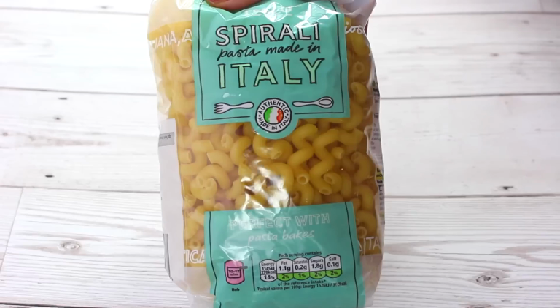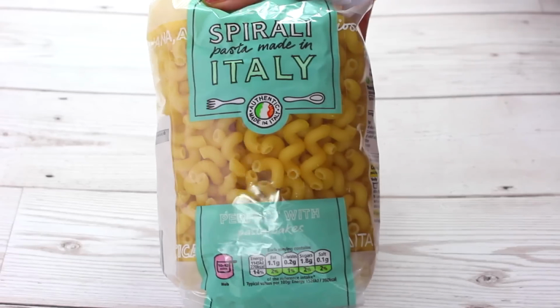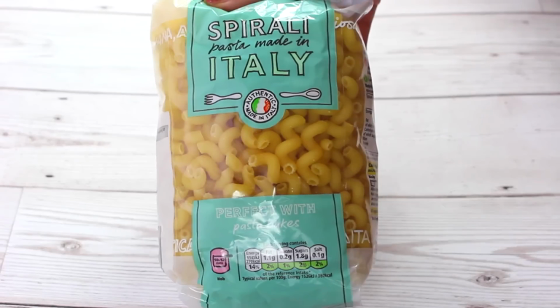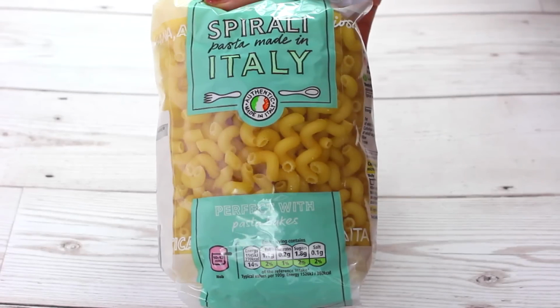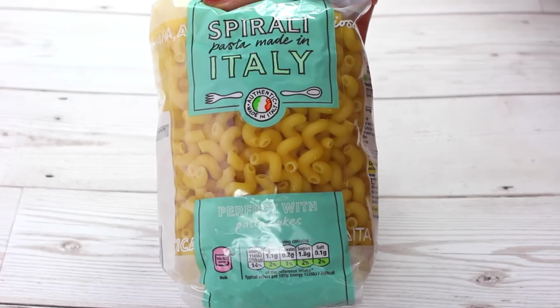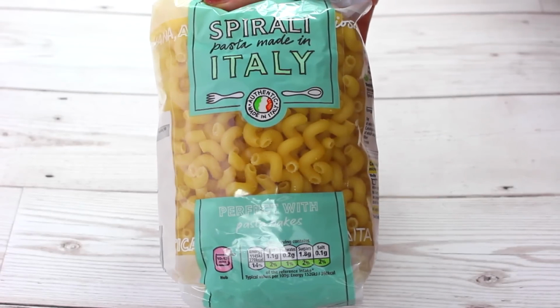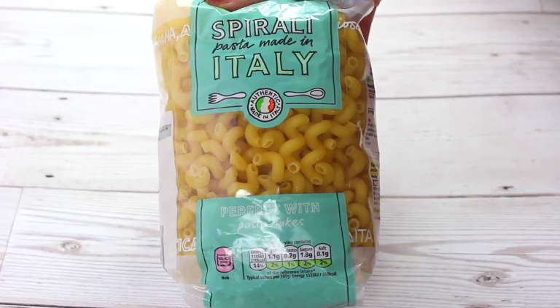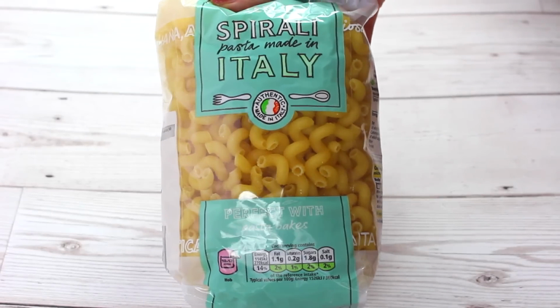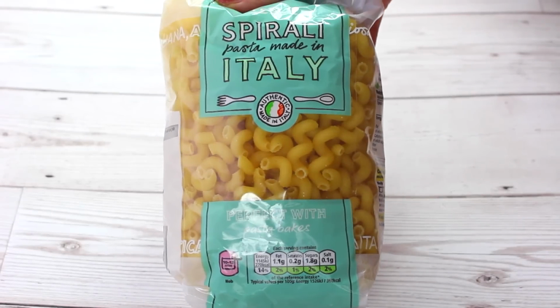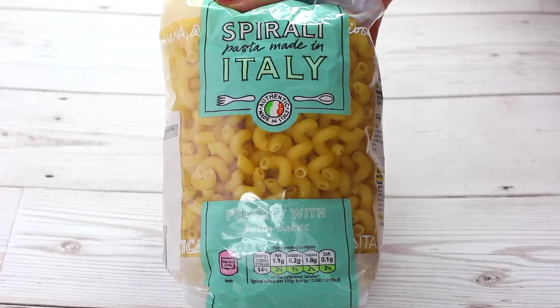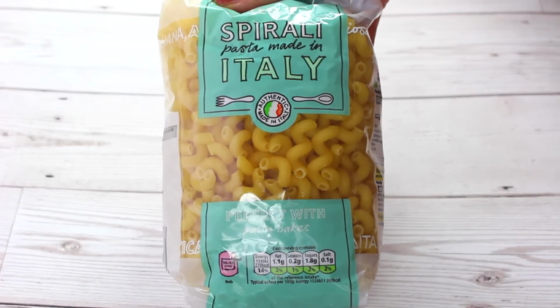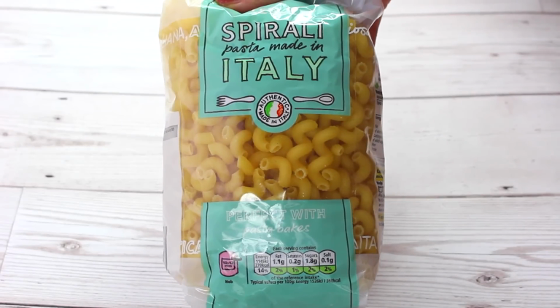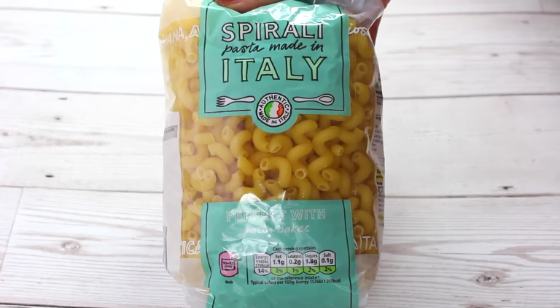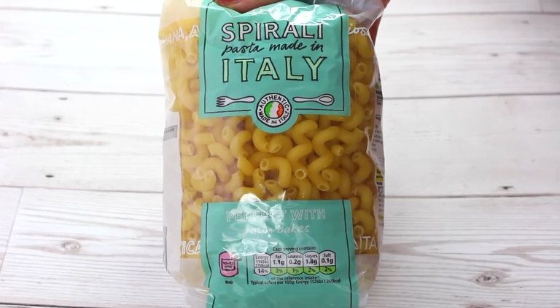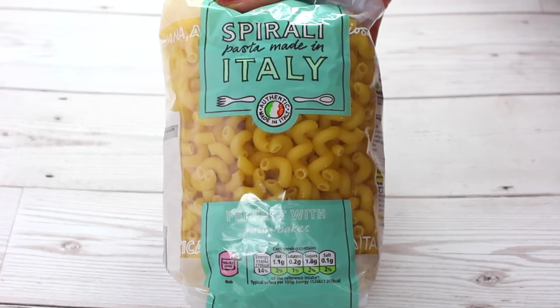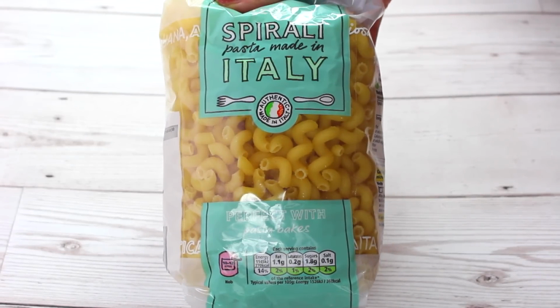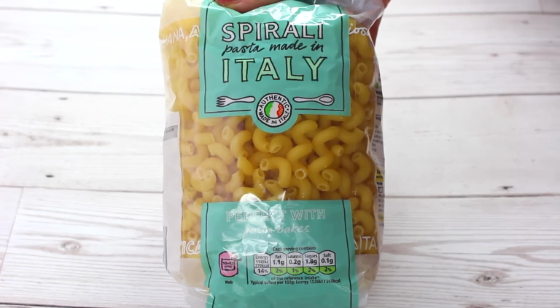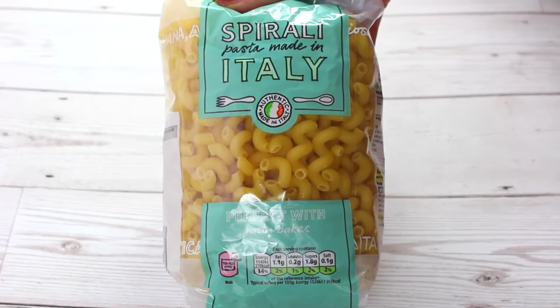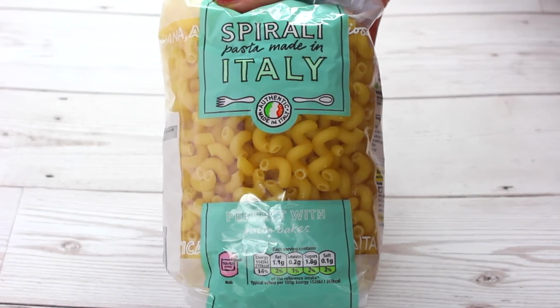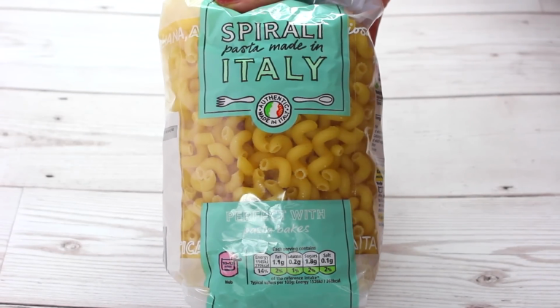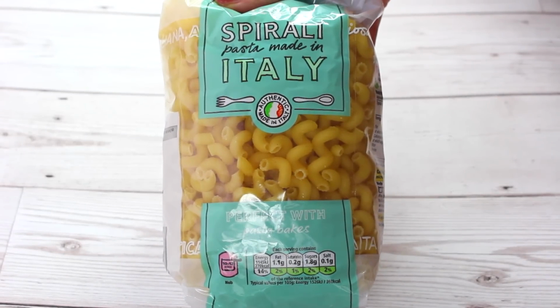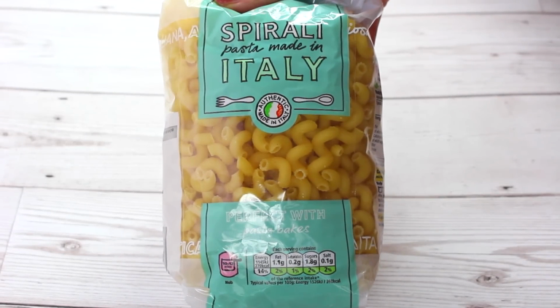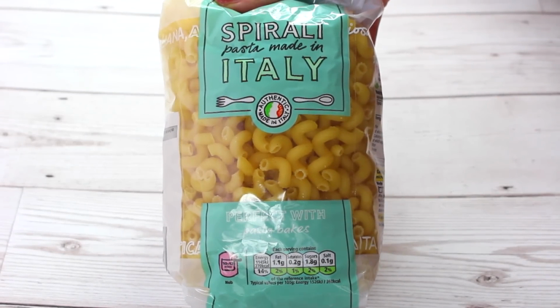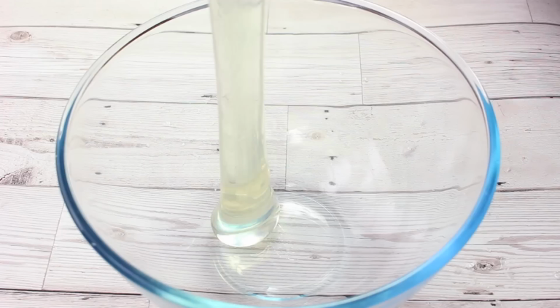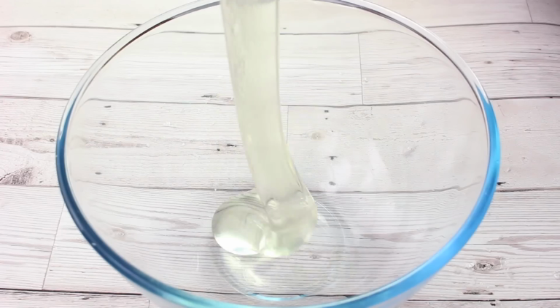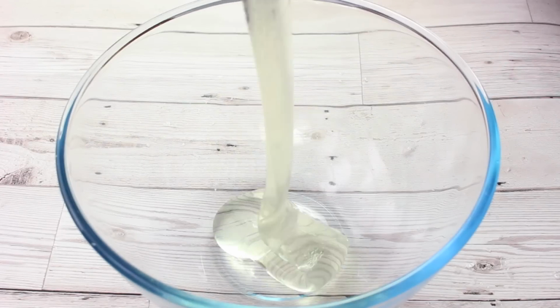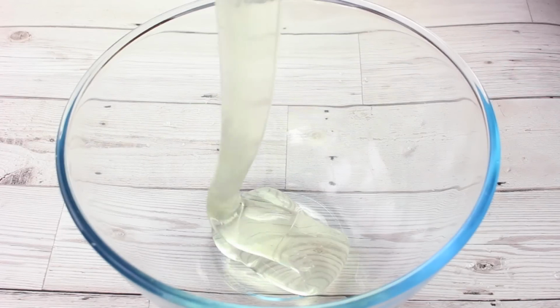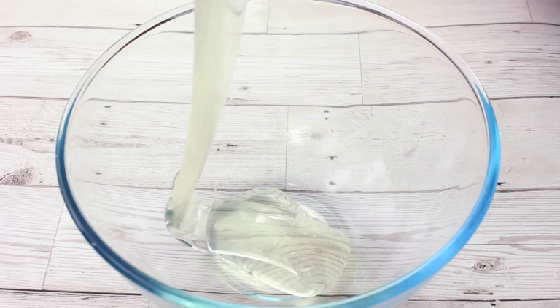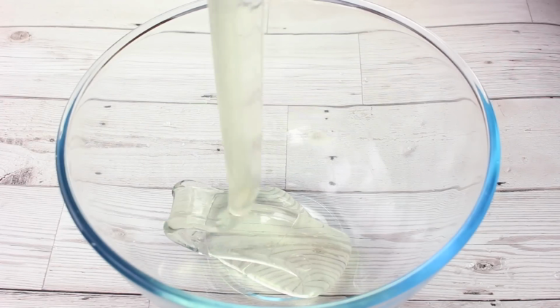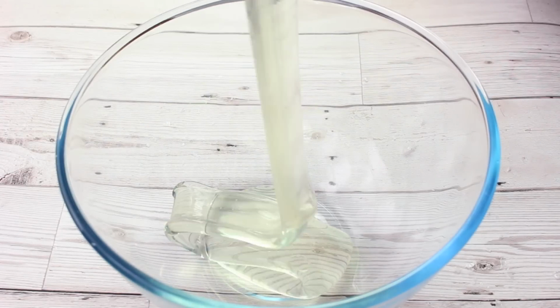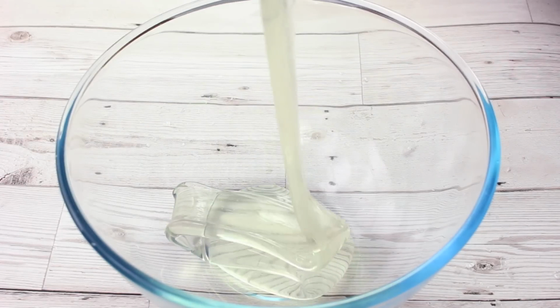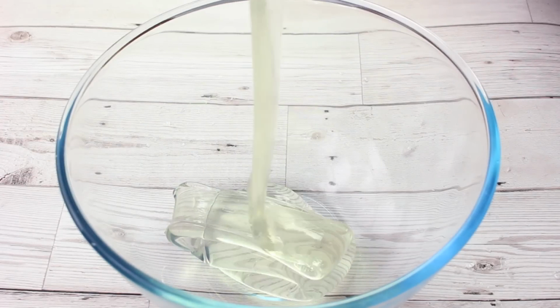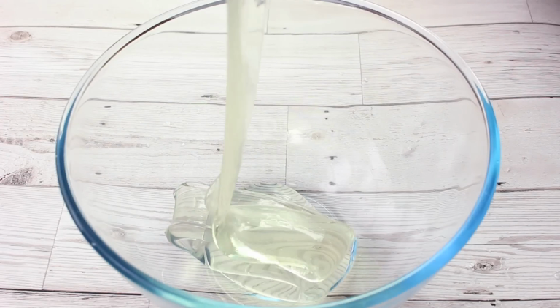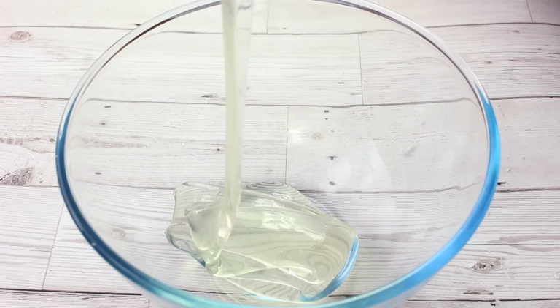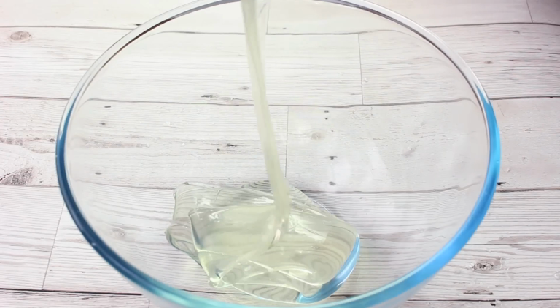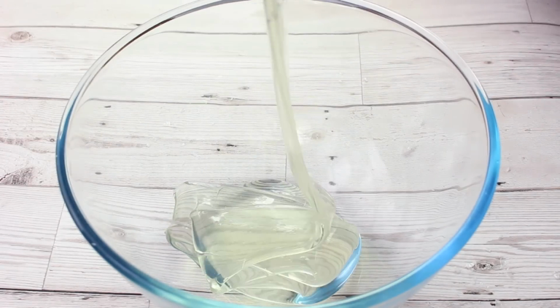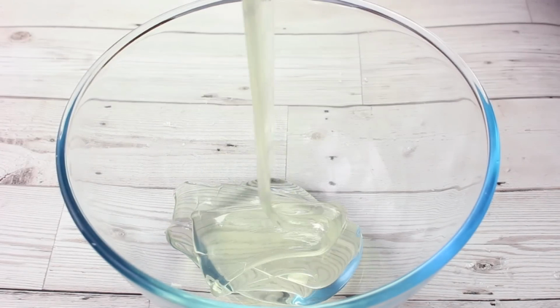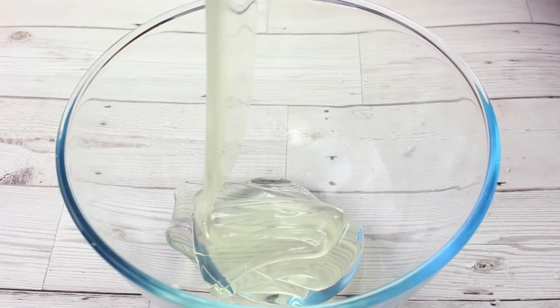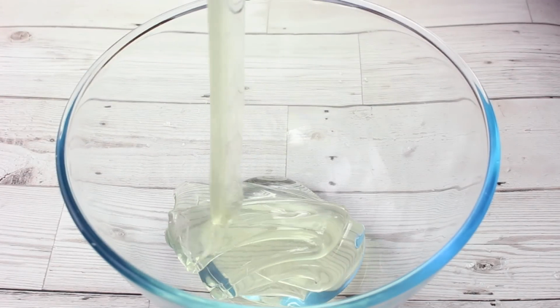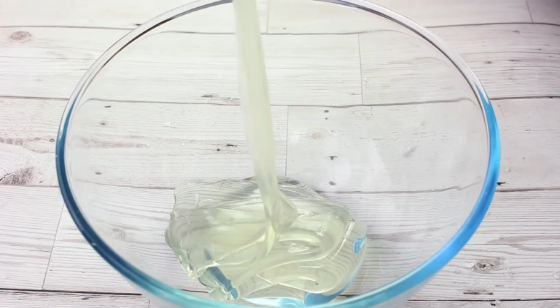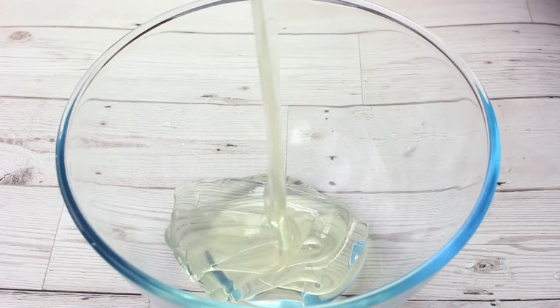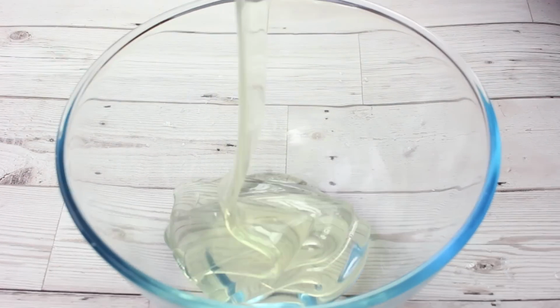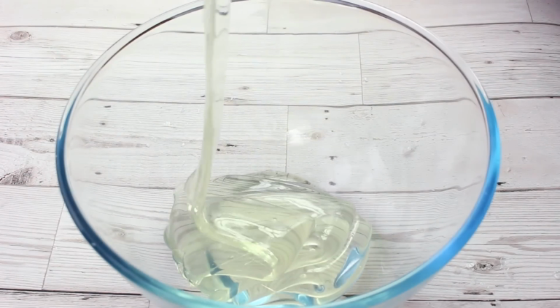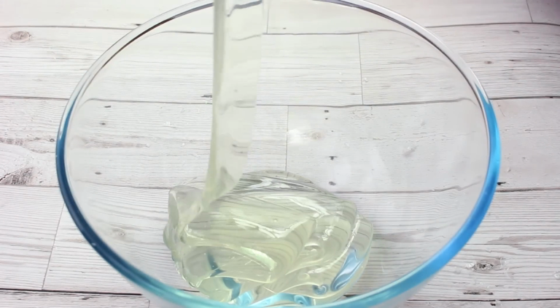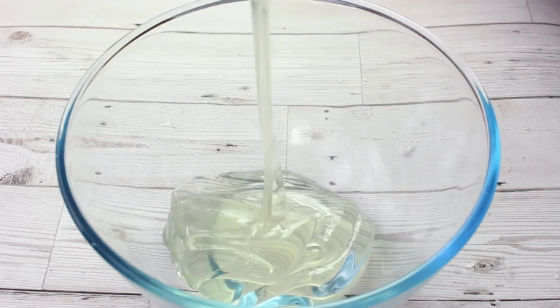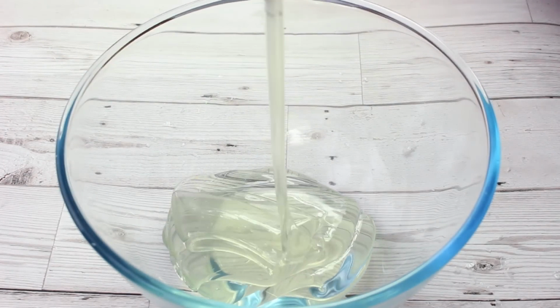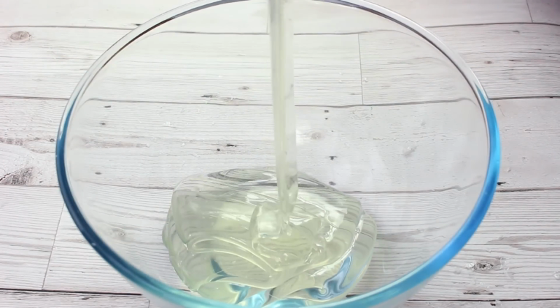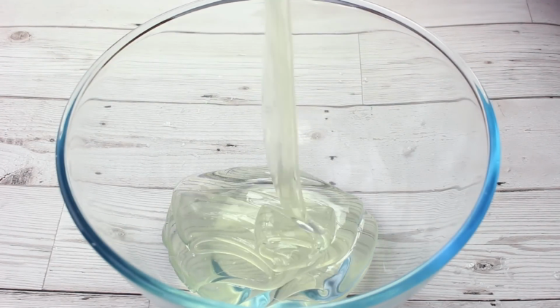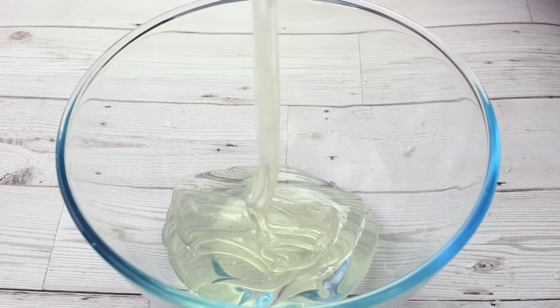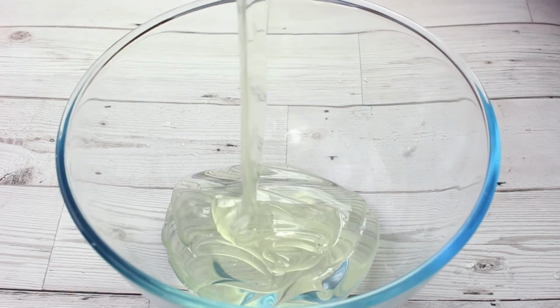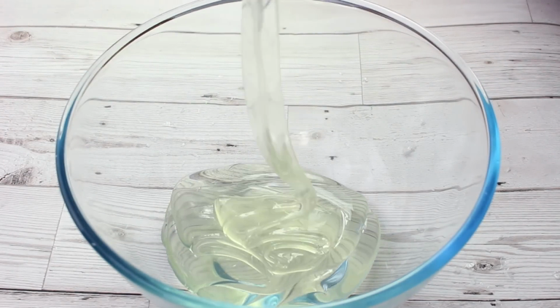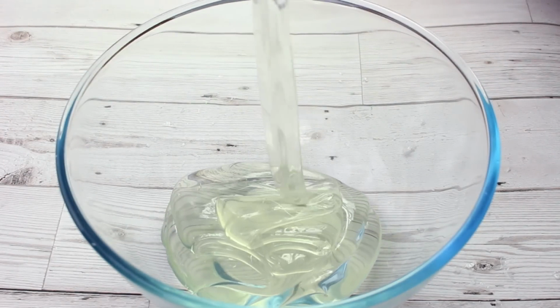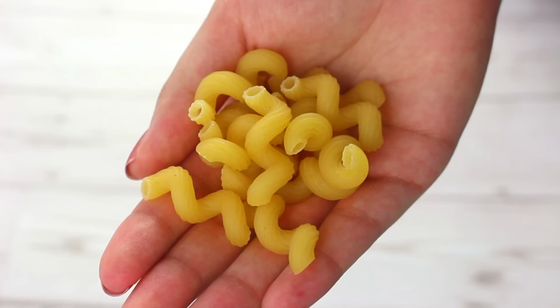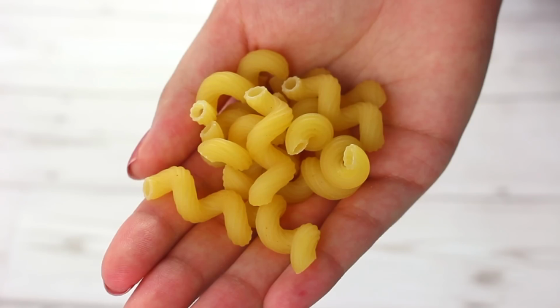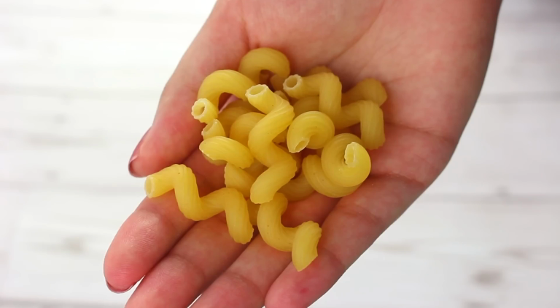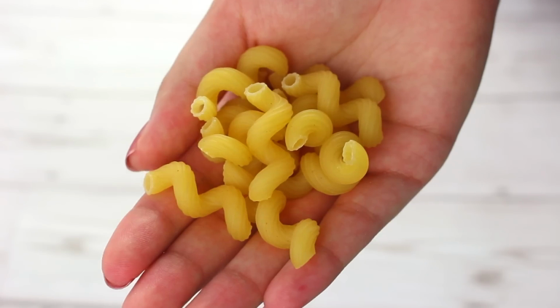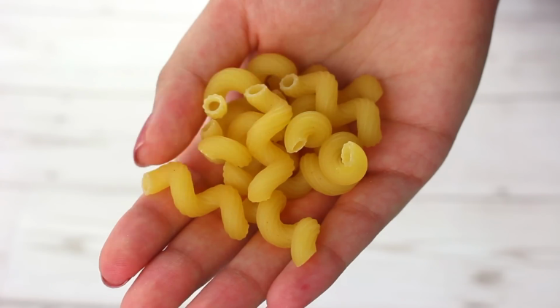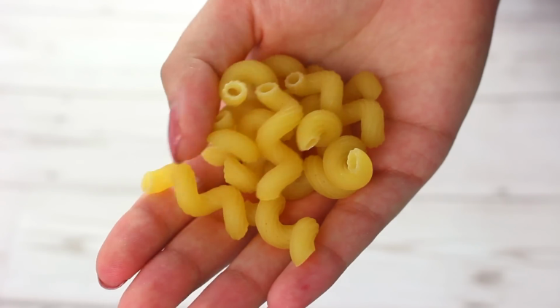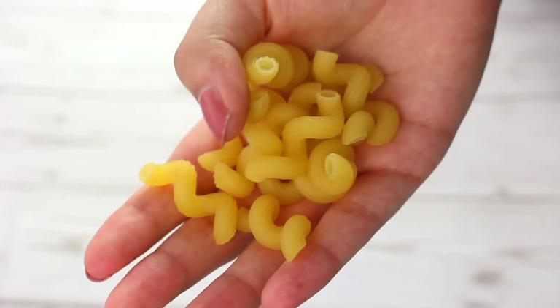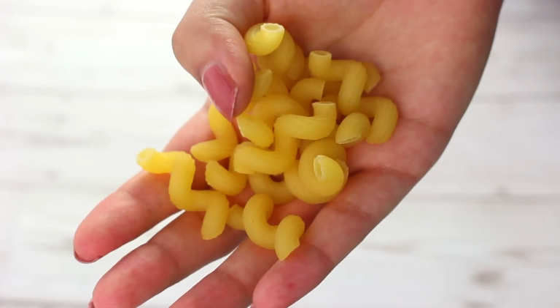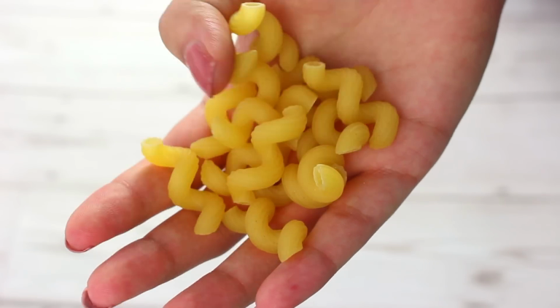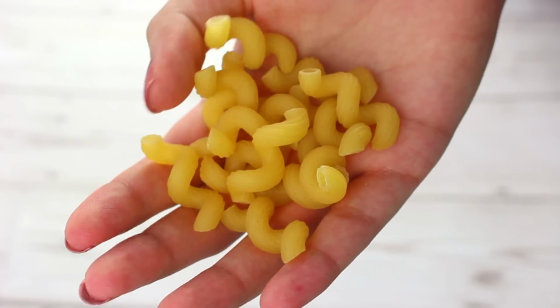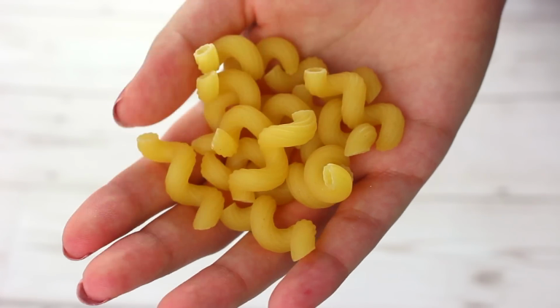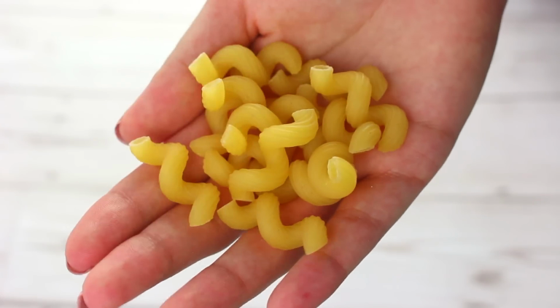Next up I decided to add some macaroni pasta into some clear slime and I thought this would be so crunchy, and I wasn't wrong — I literally love the sound this made.